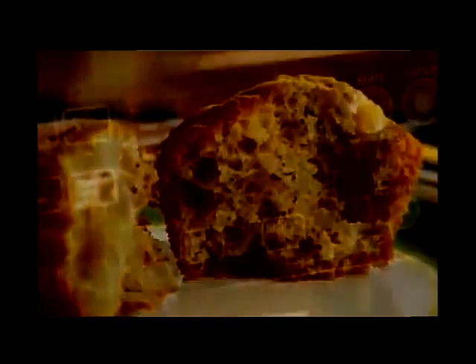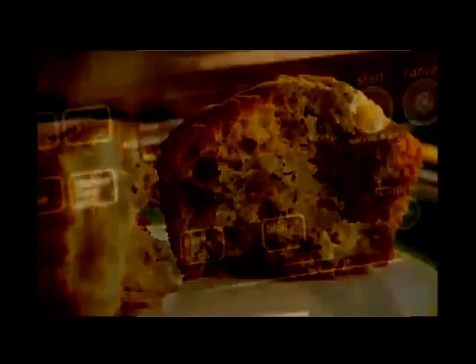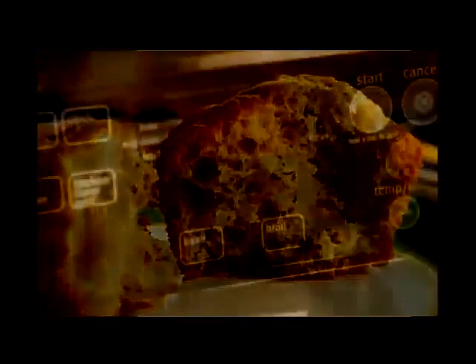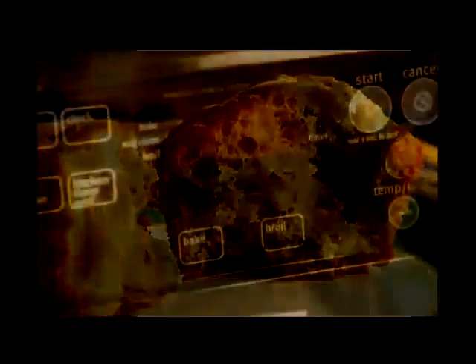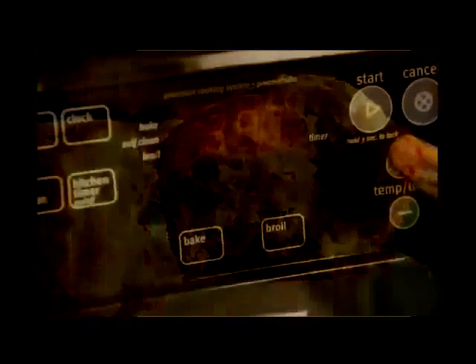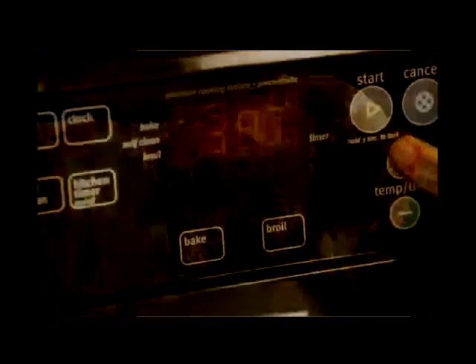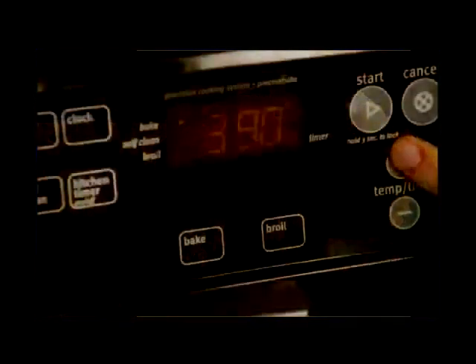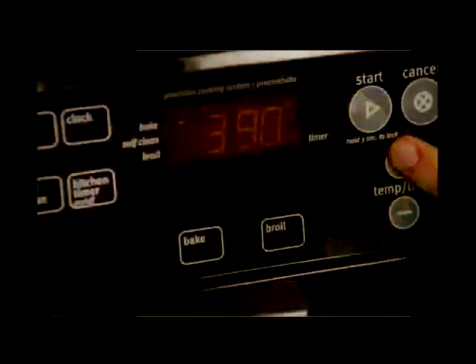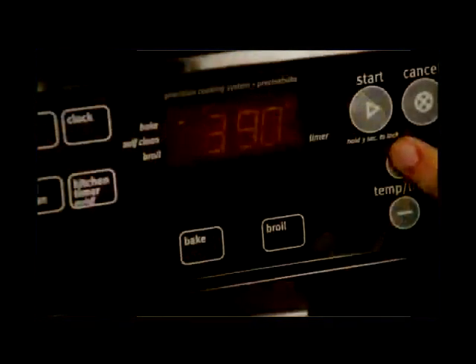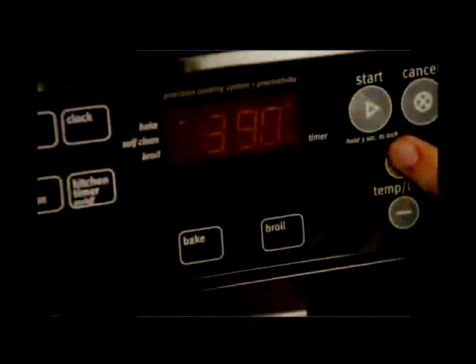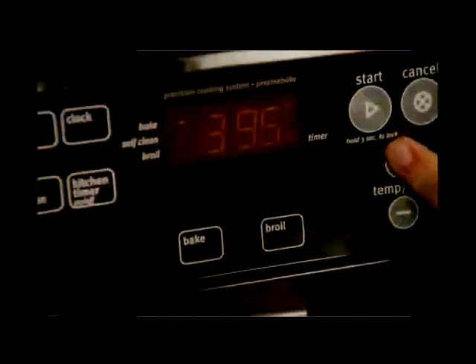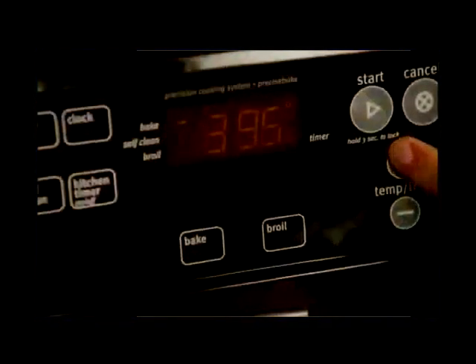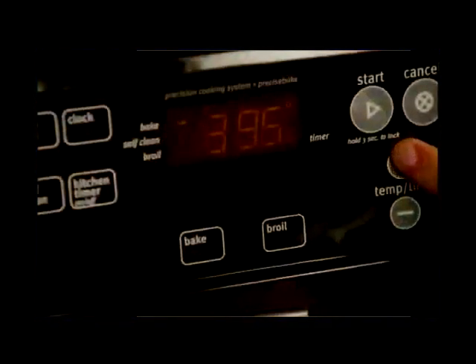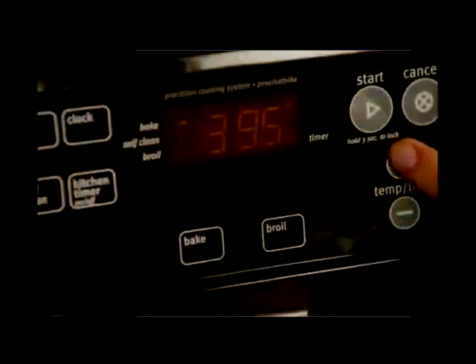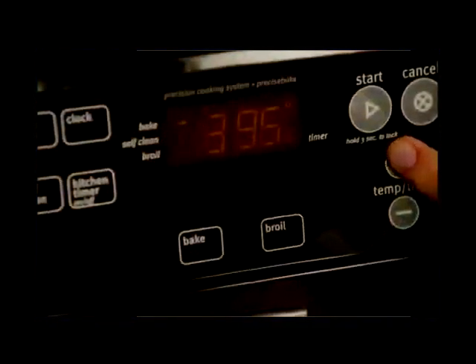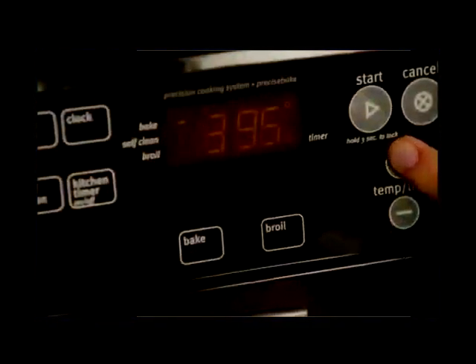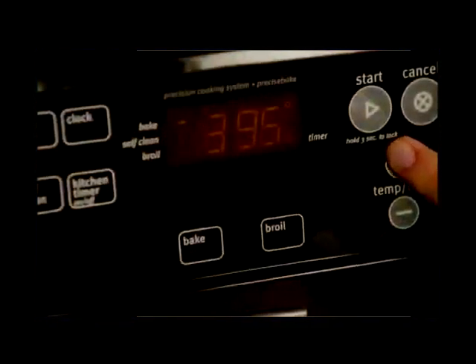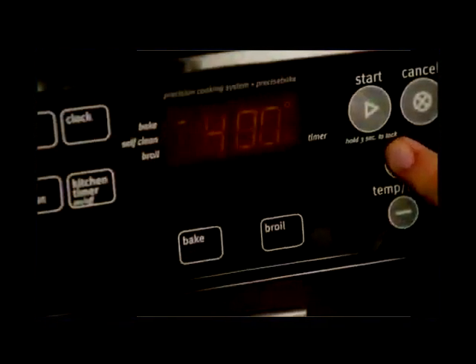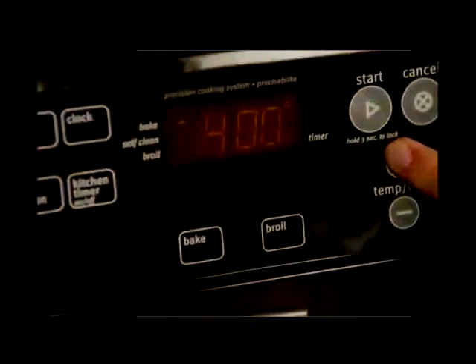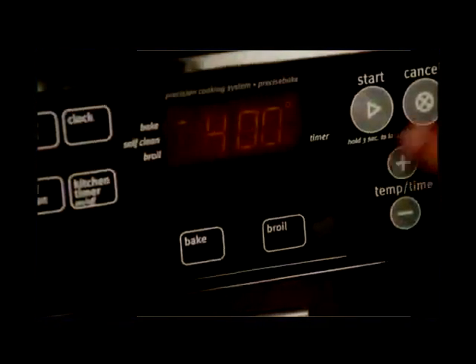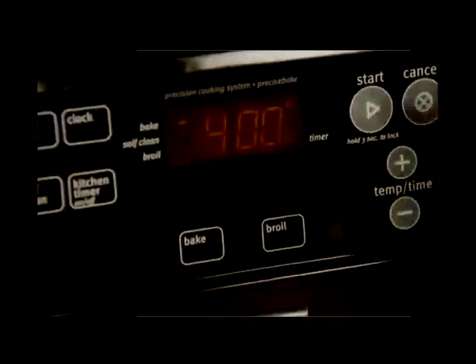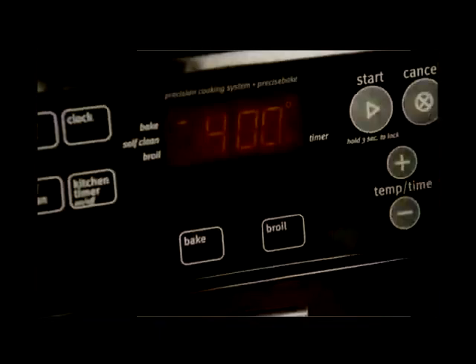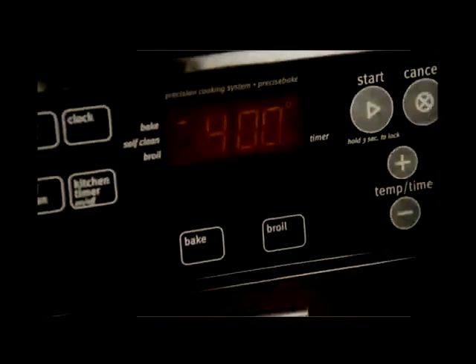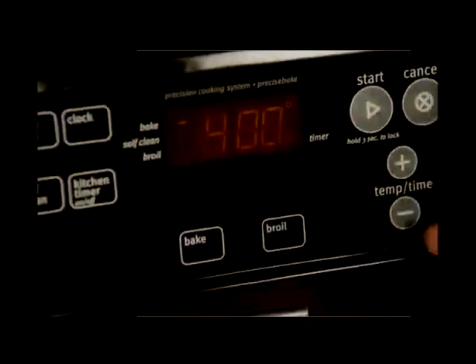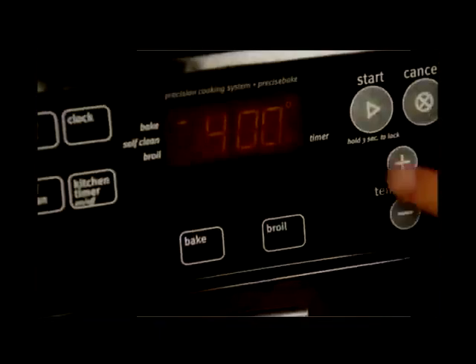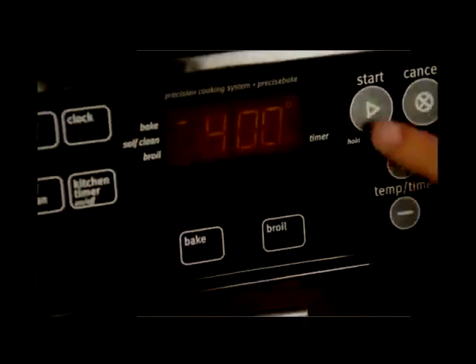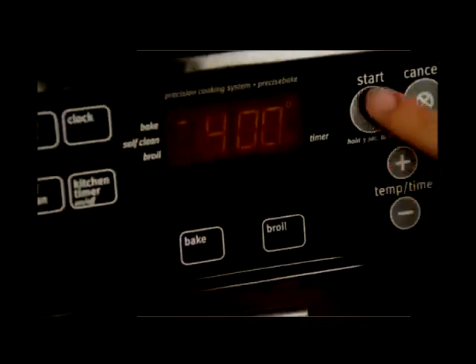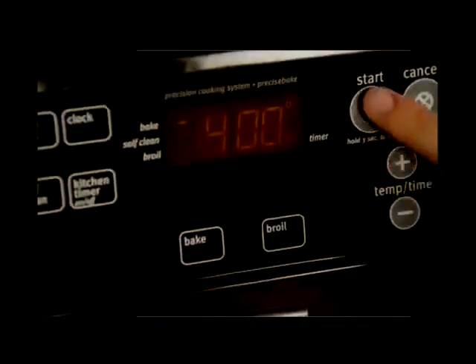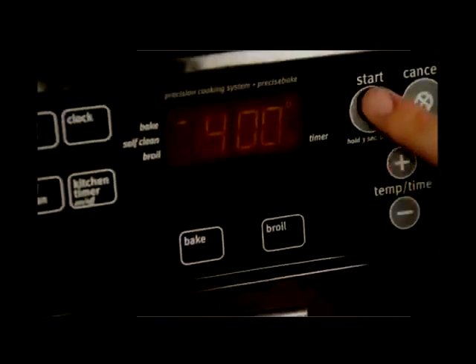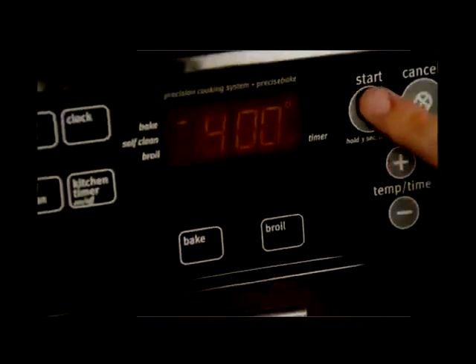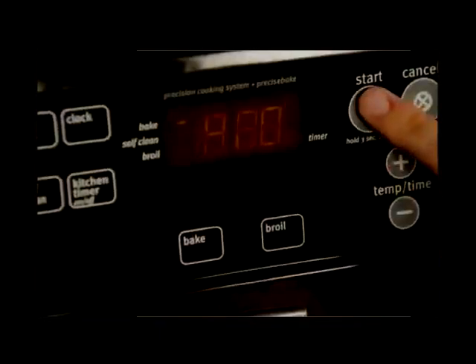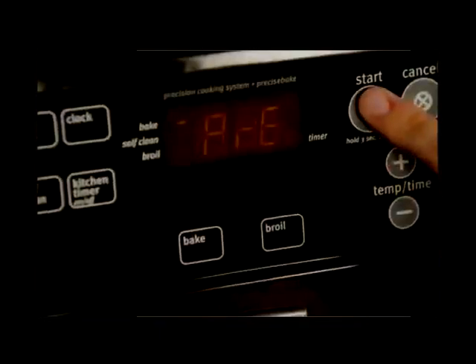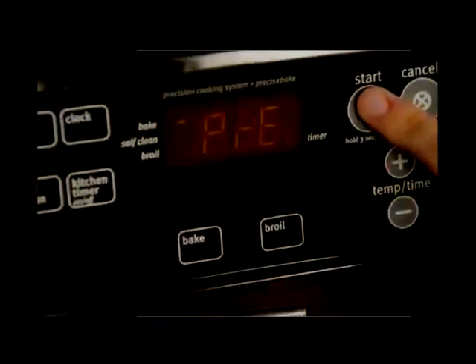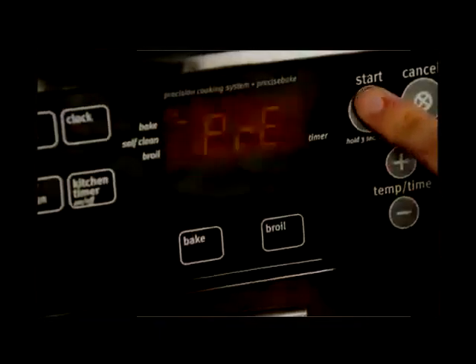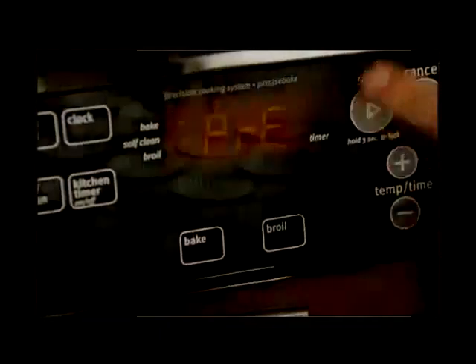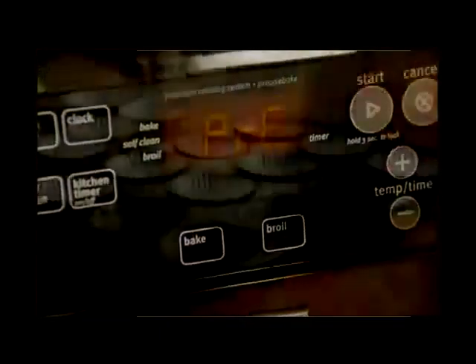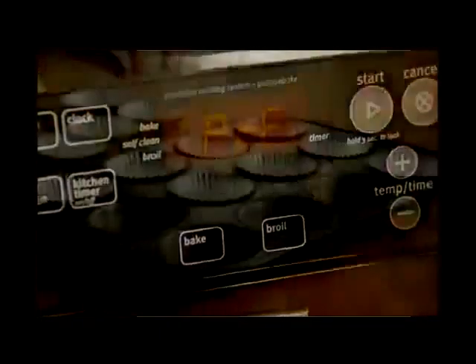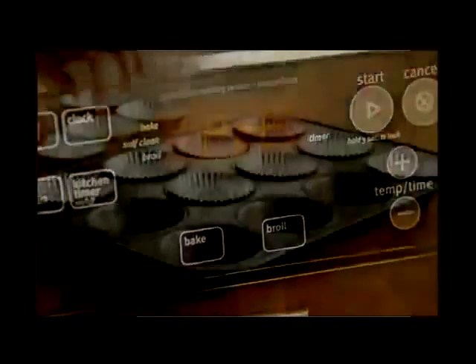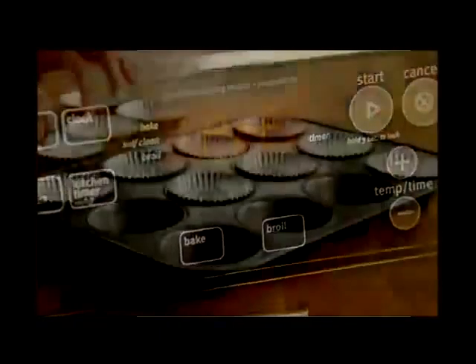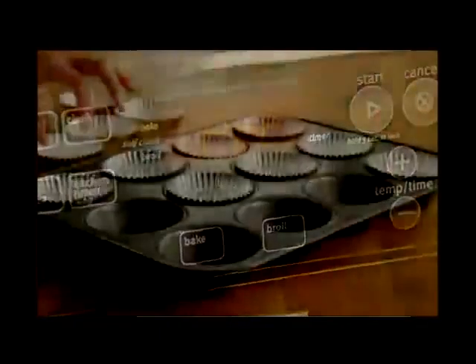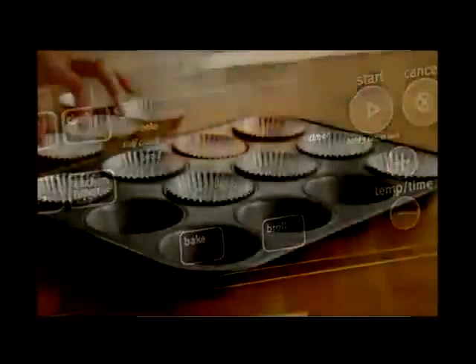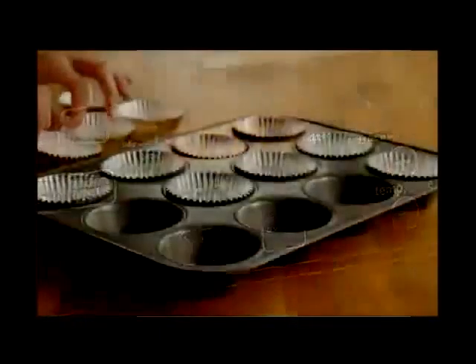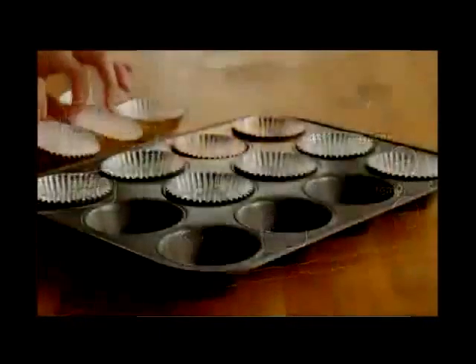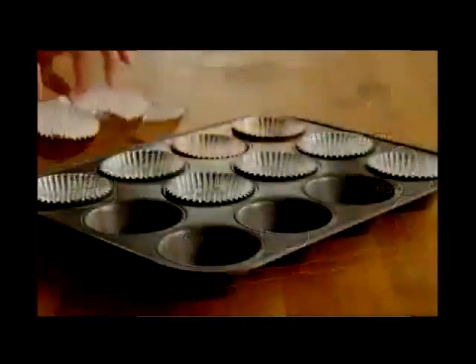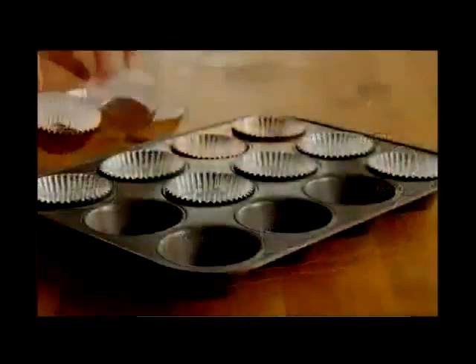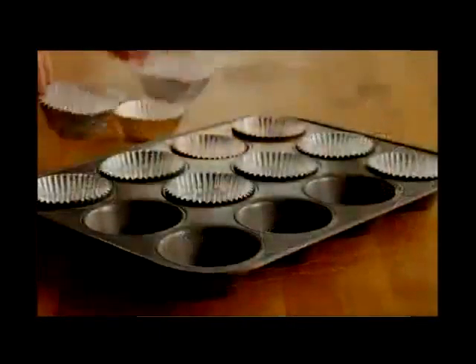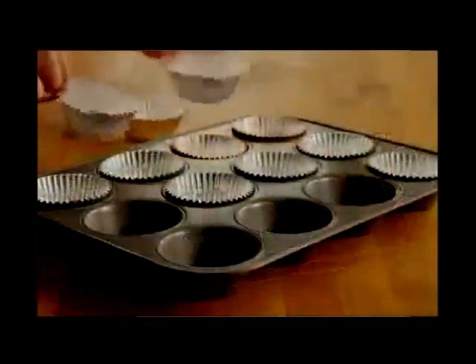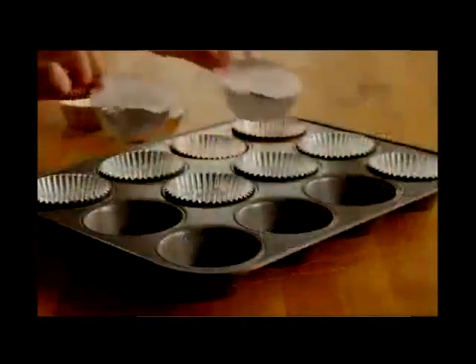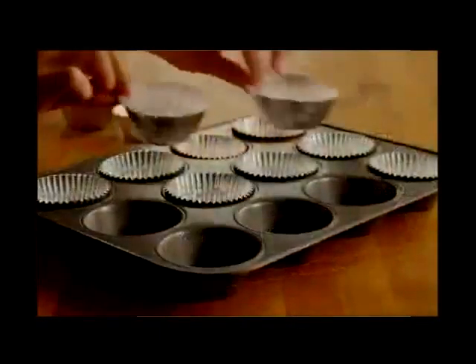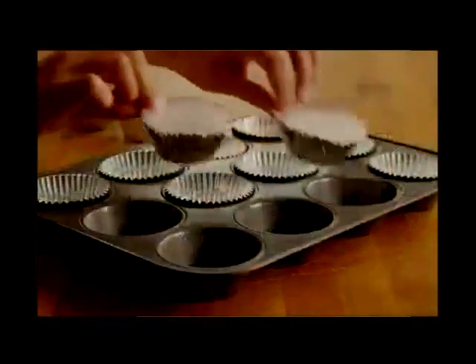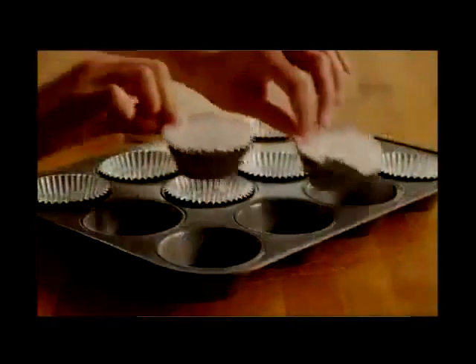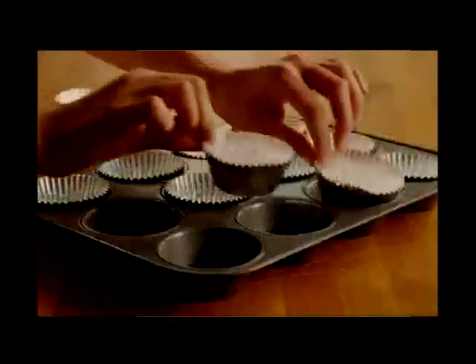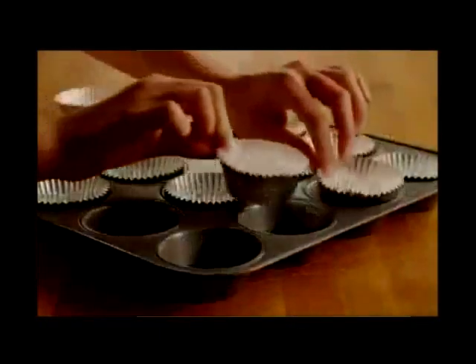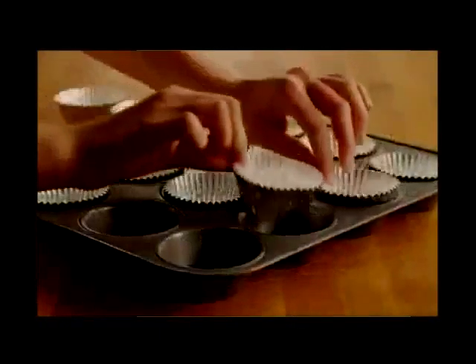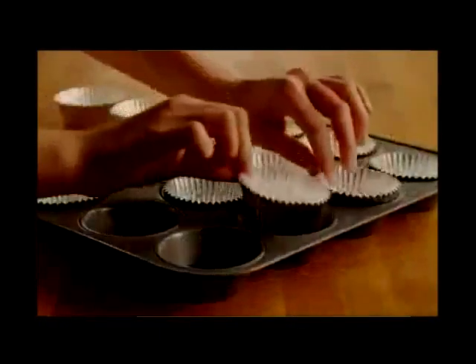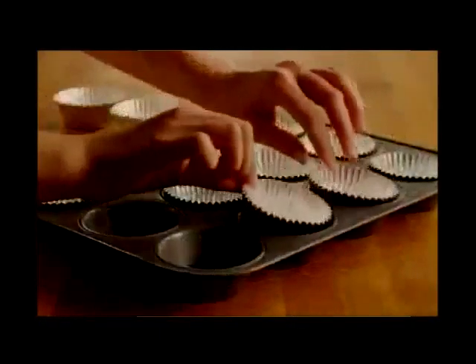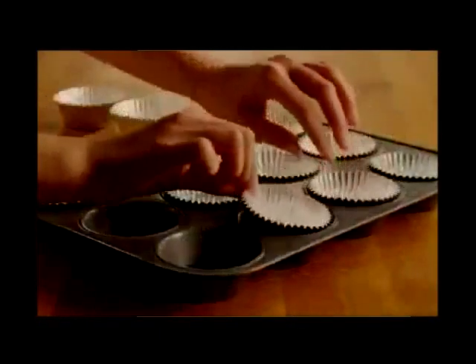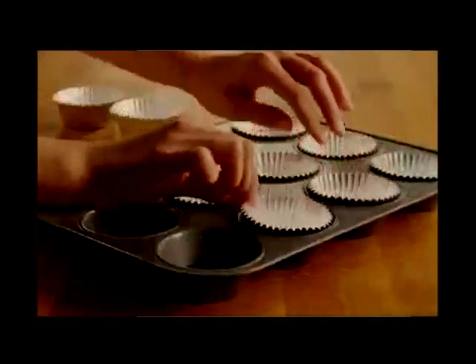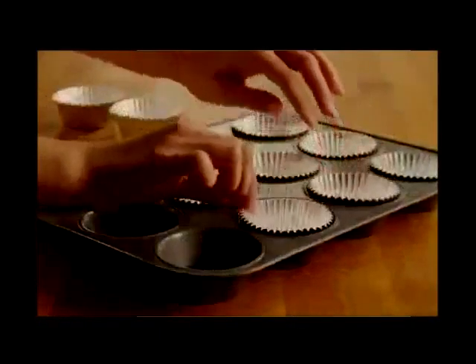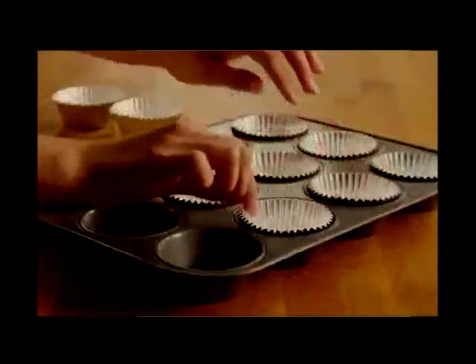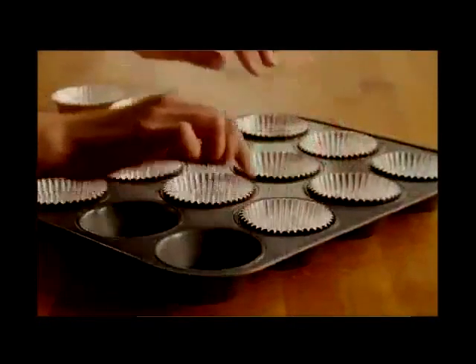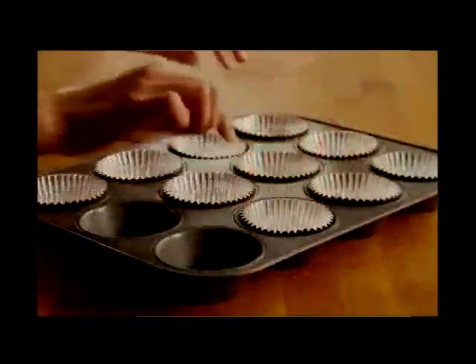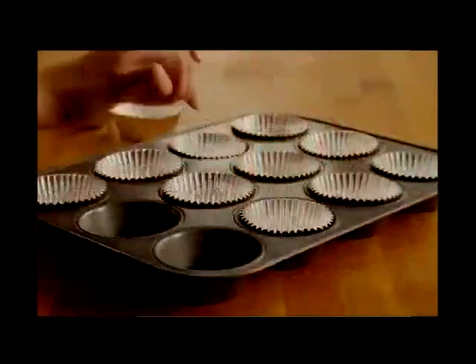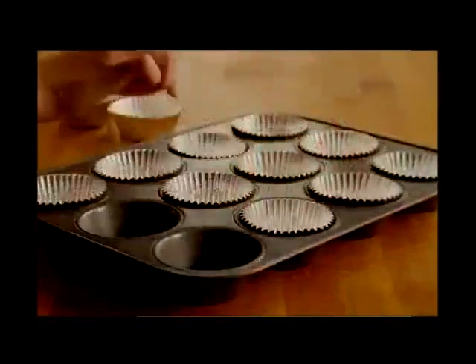Begin by preheating your oven to 400 degrees. Line a 12-cup muffin tin with paper muffin cups.